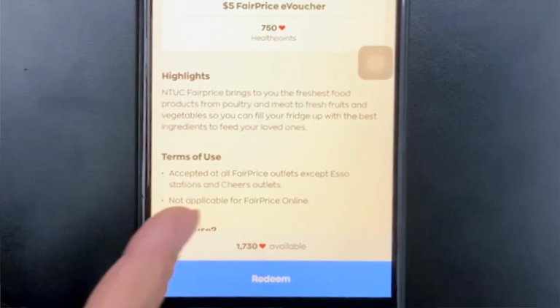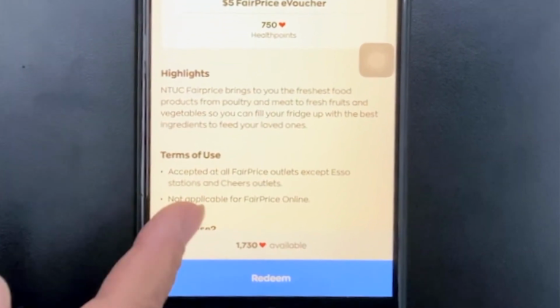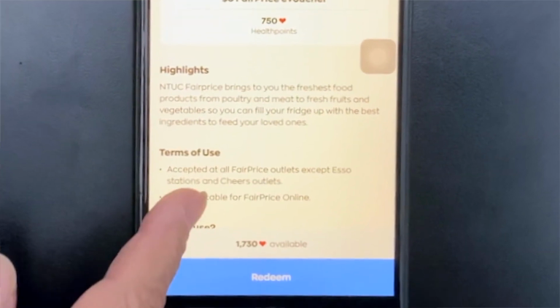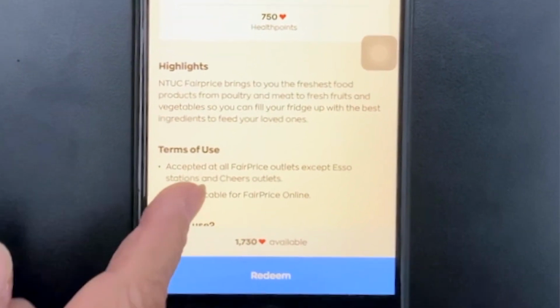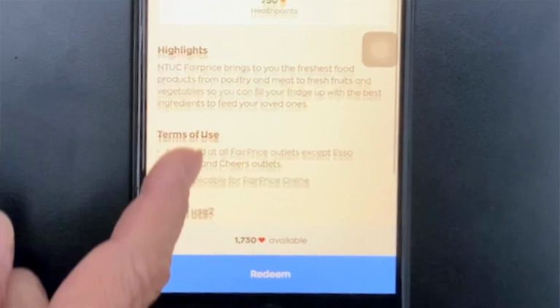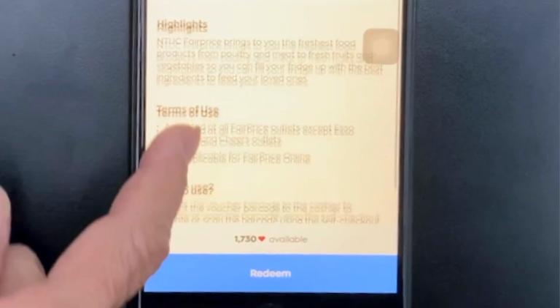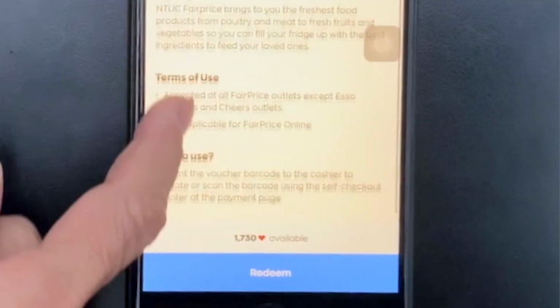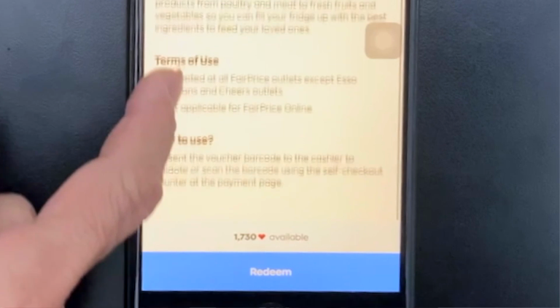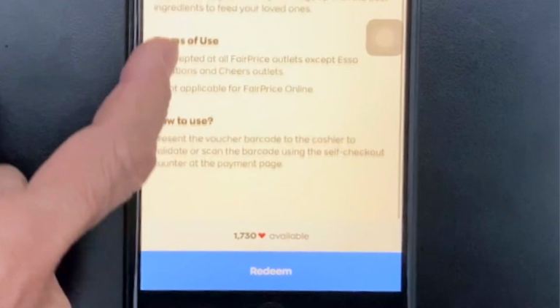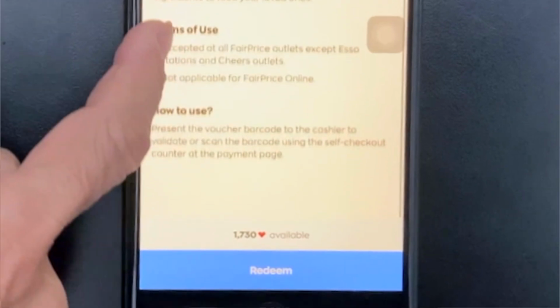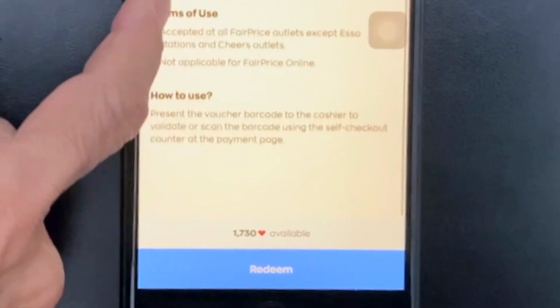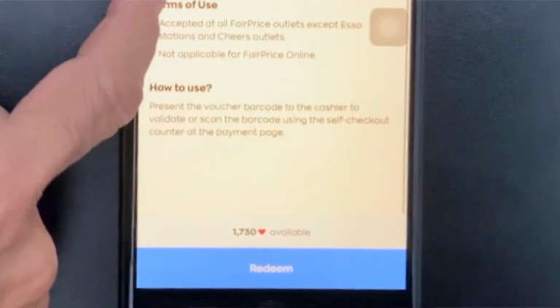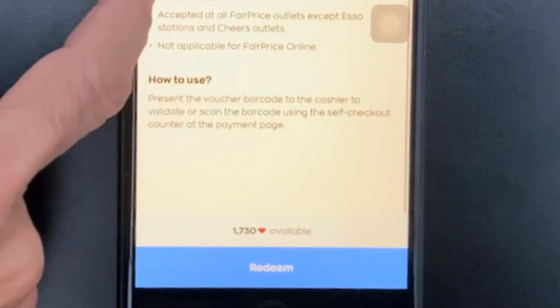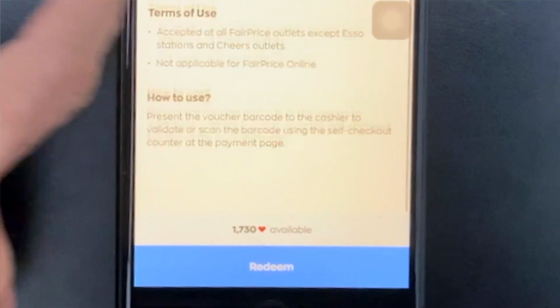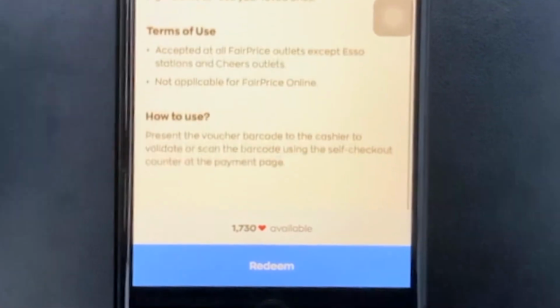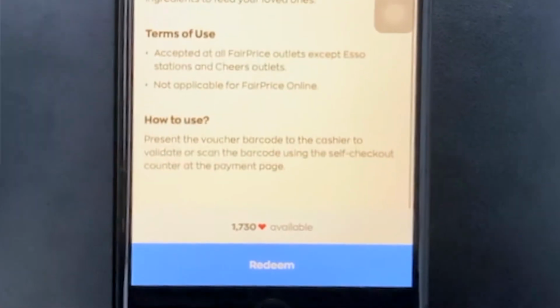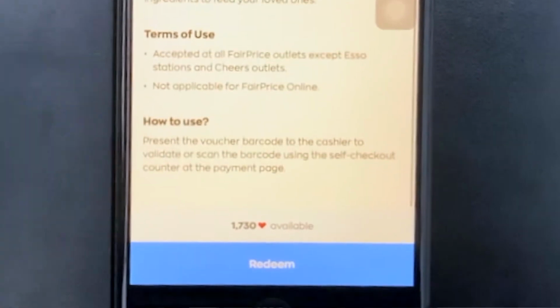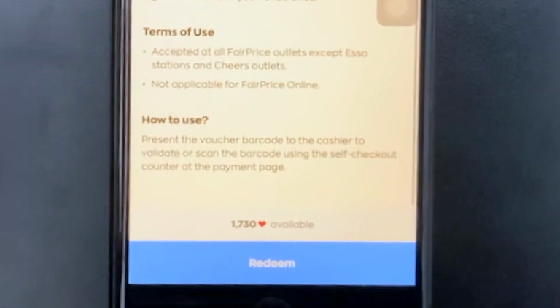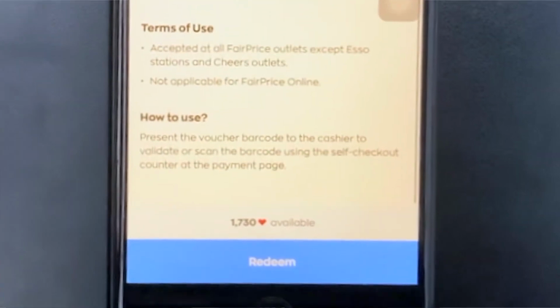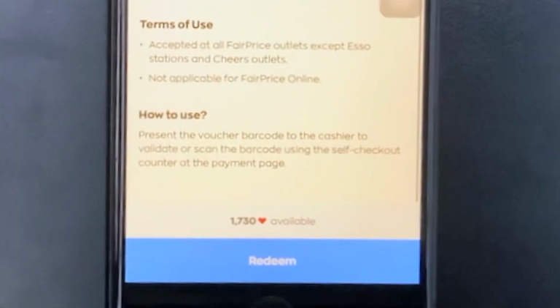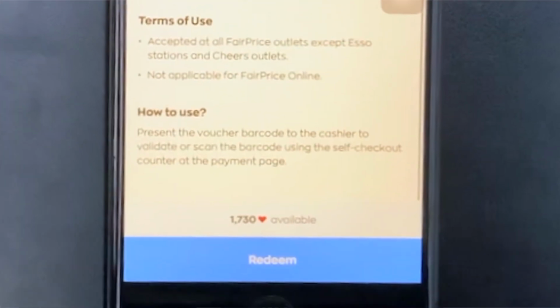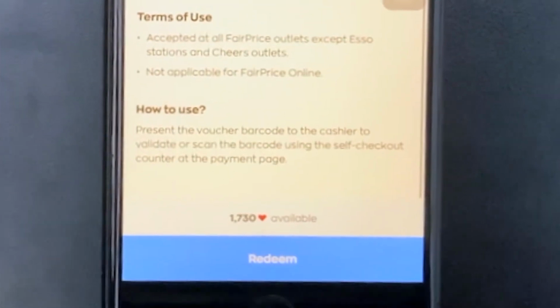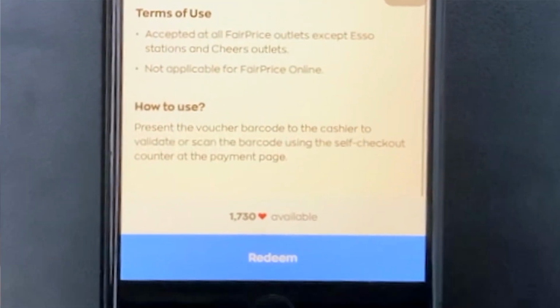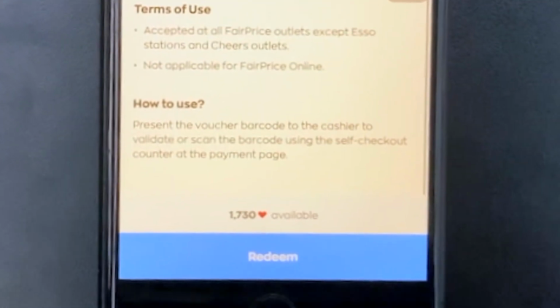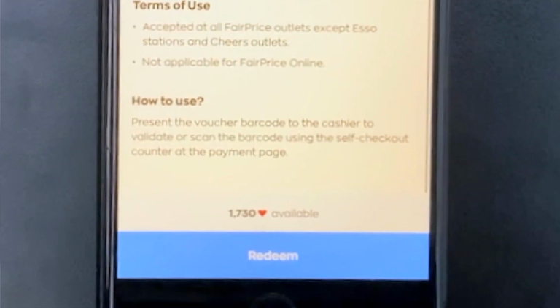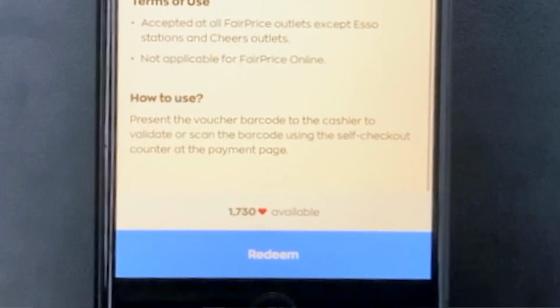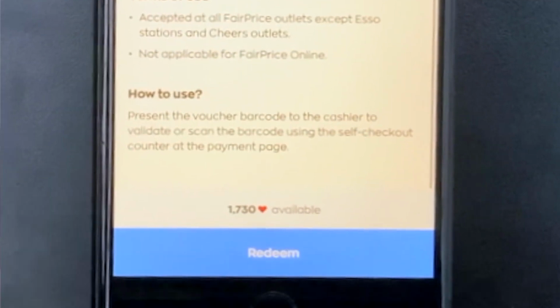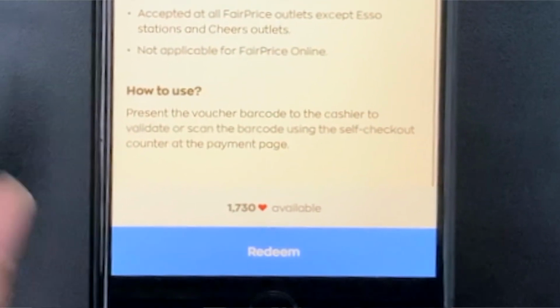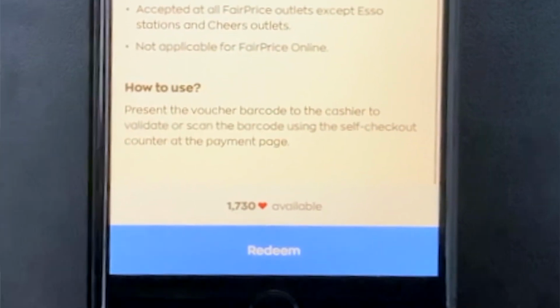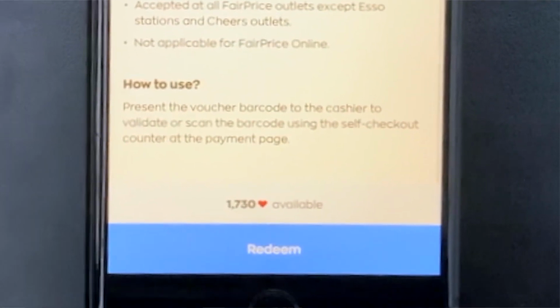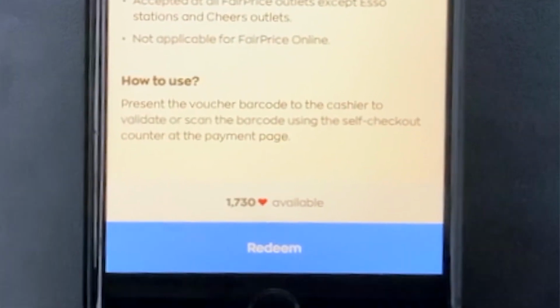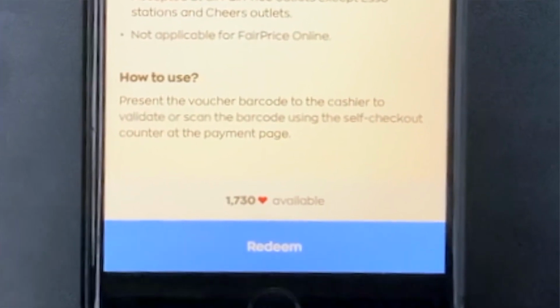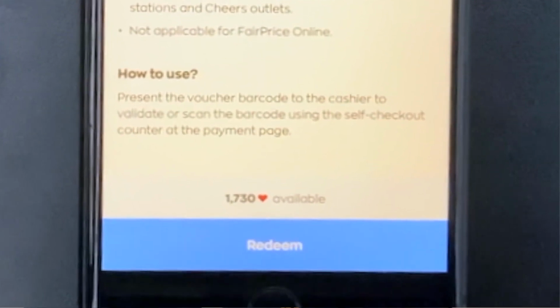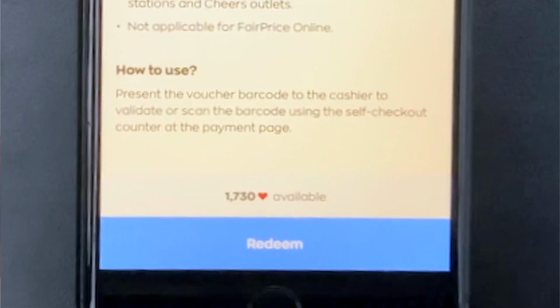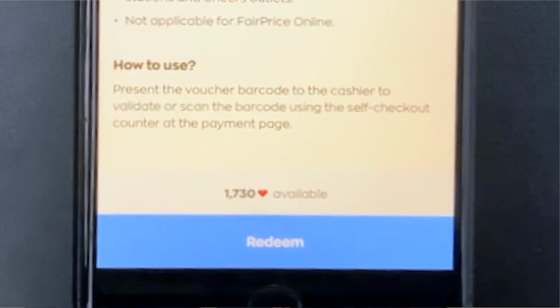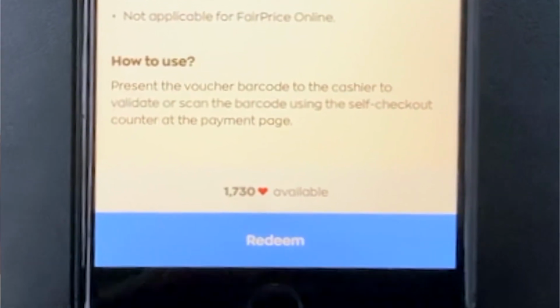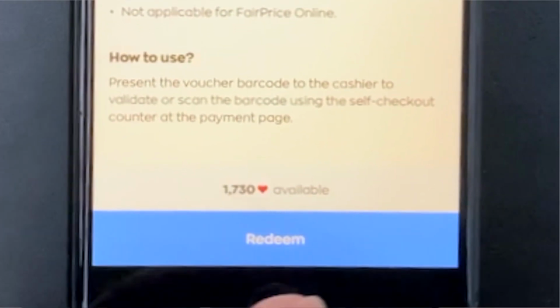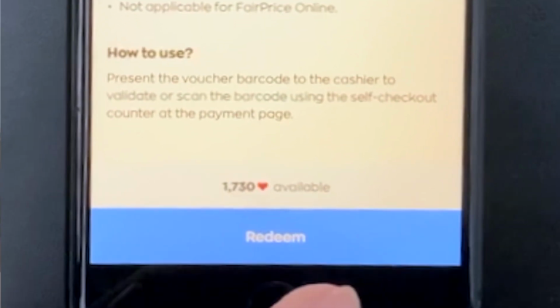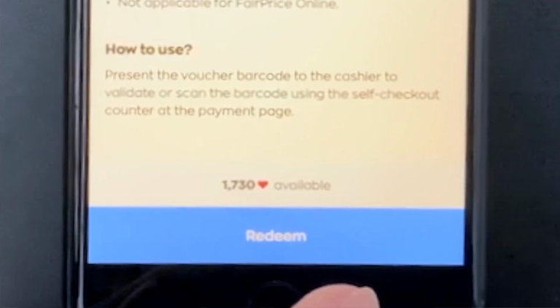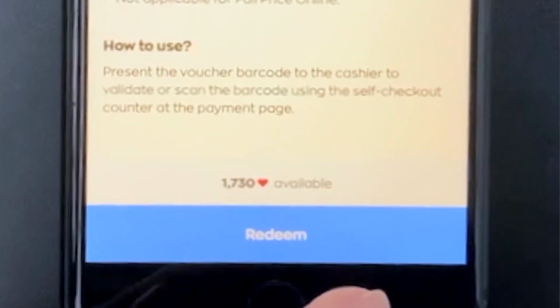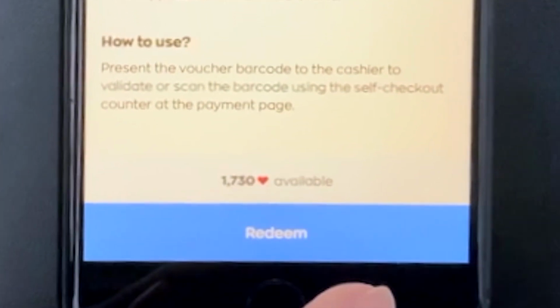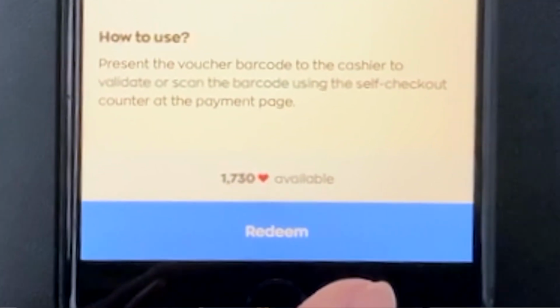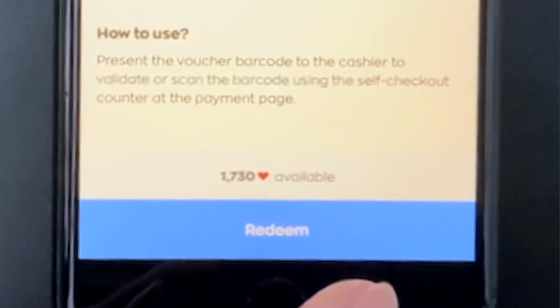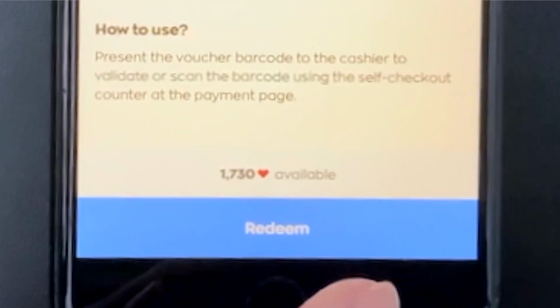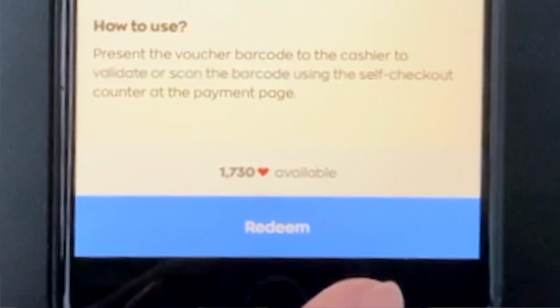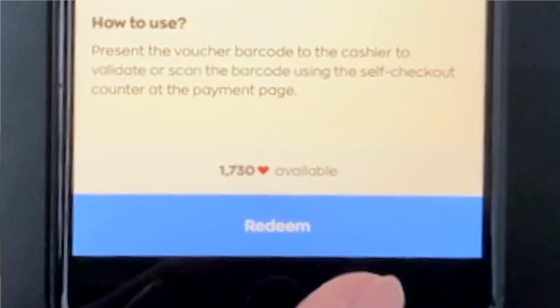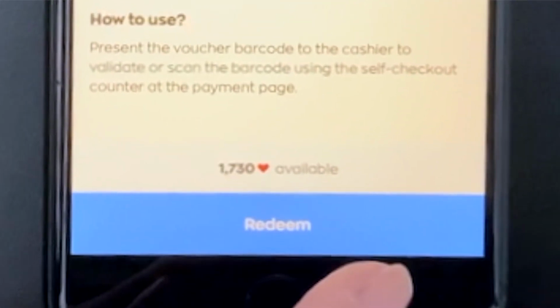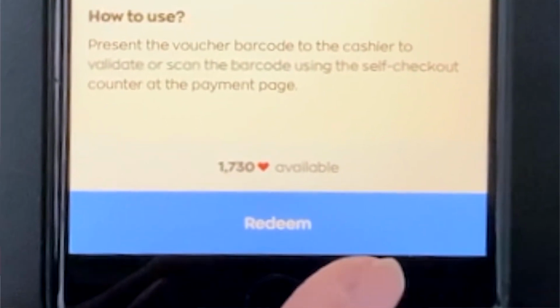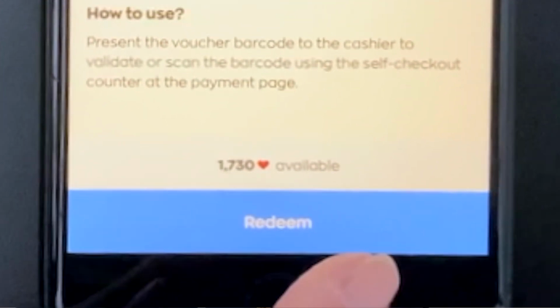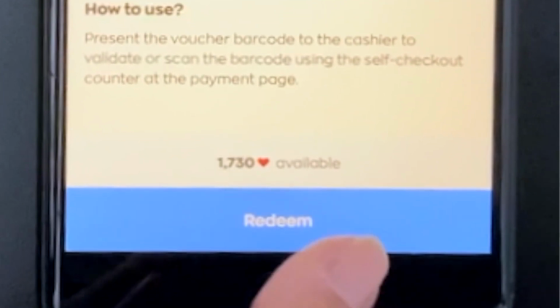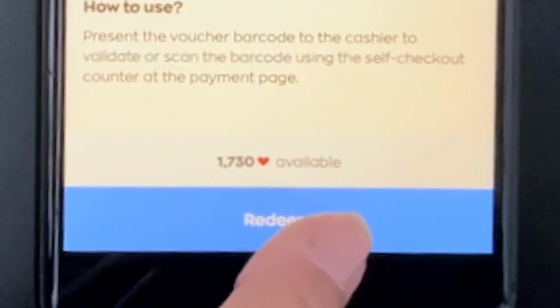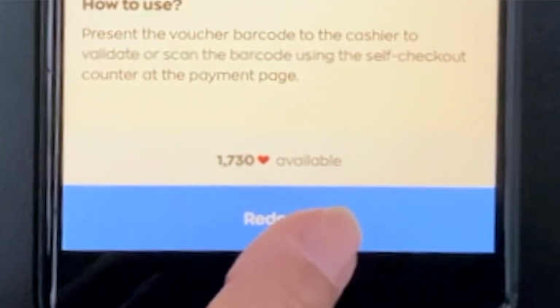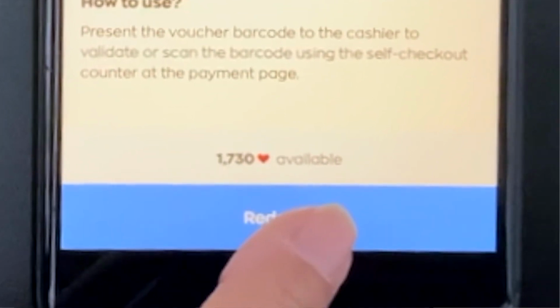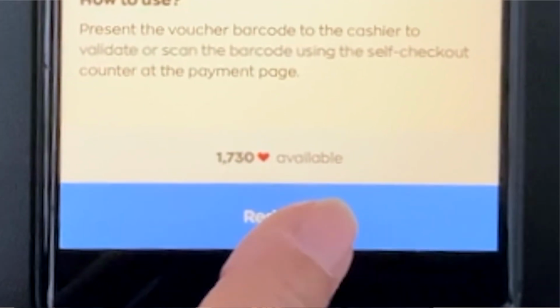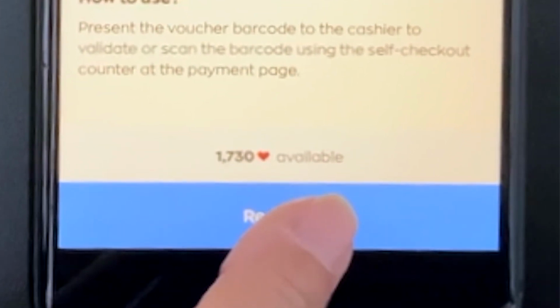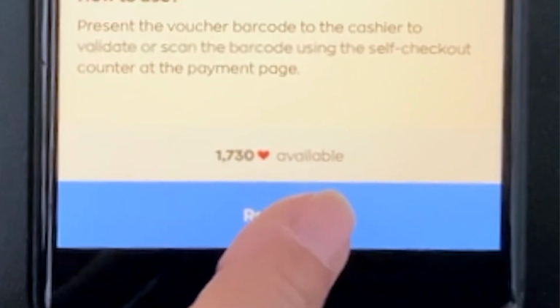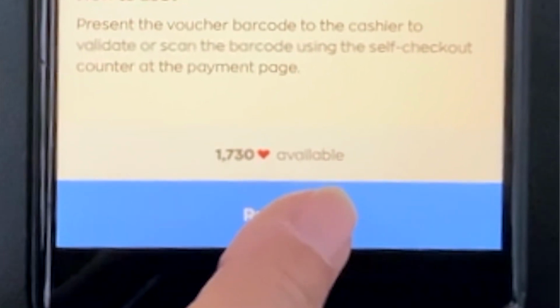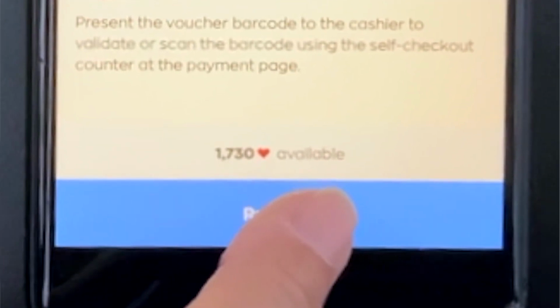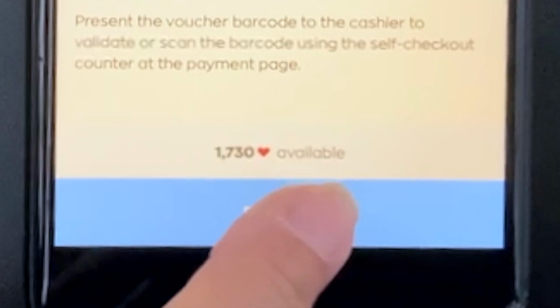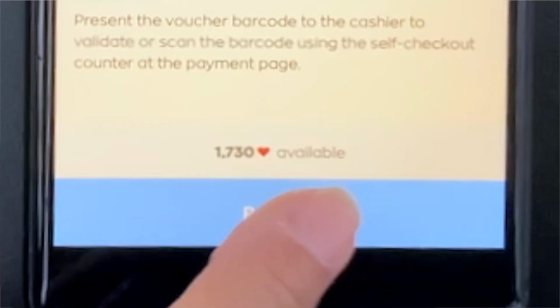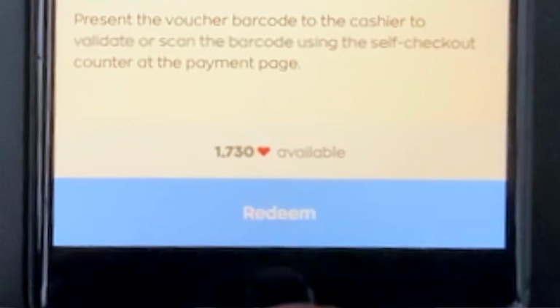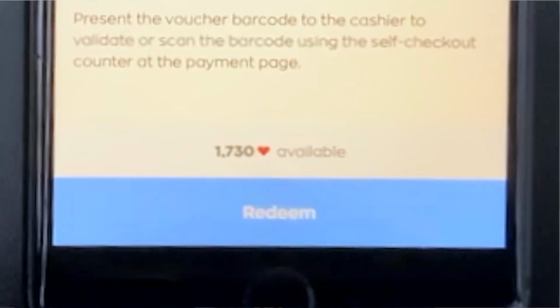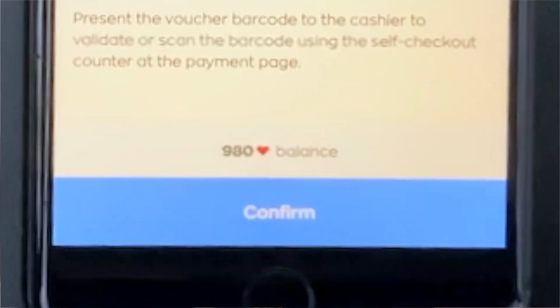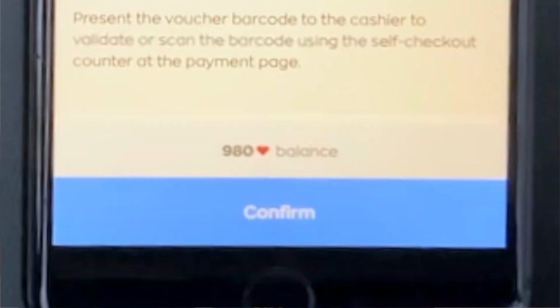A $5 Fair Price voucher. You have all the terms here. Read it — $5. Okay, read it.